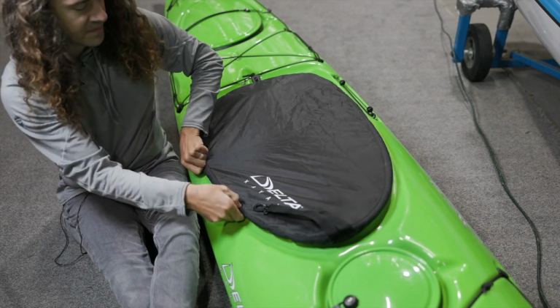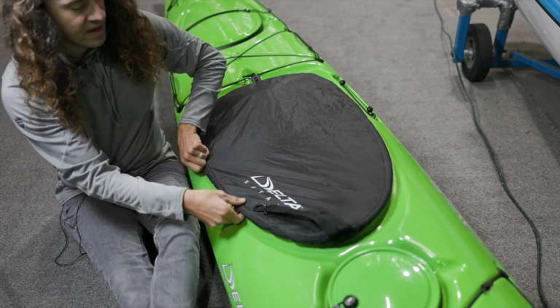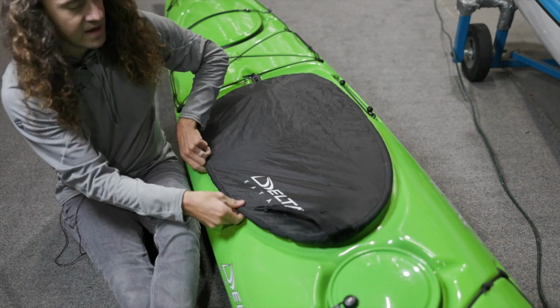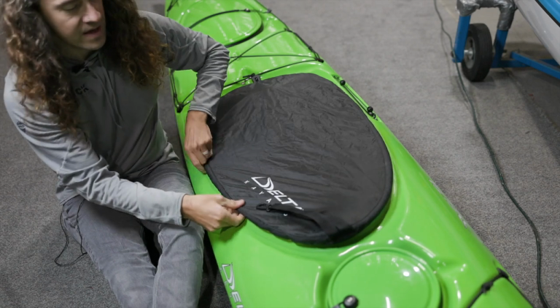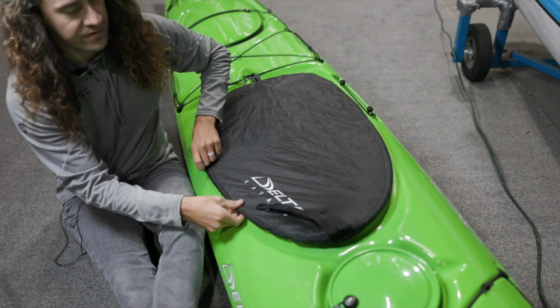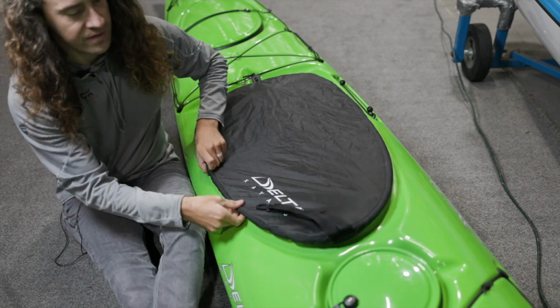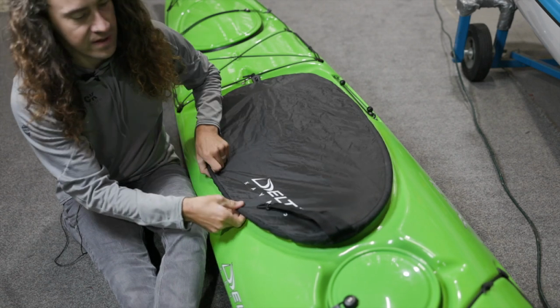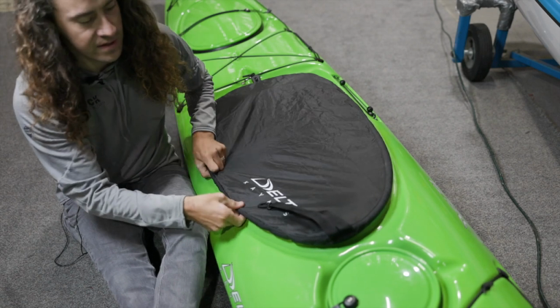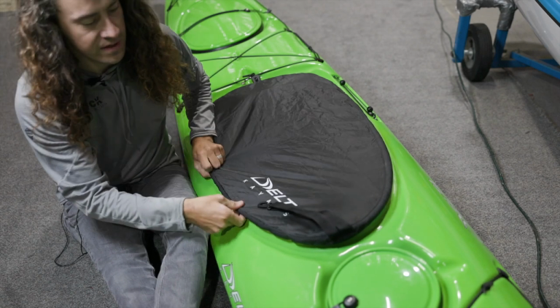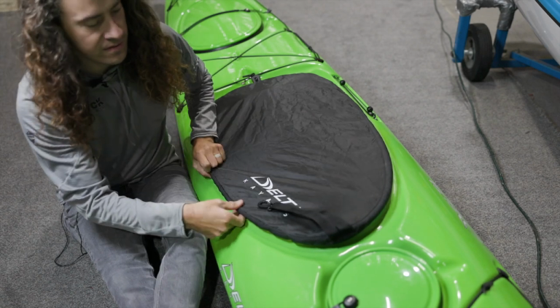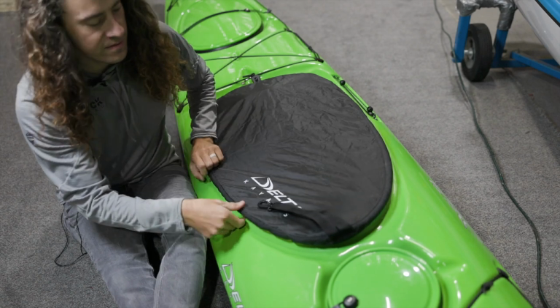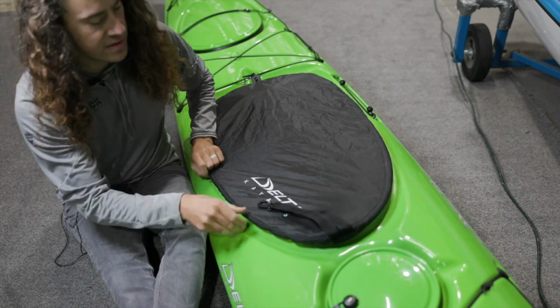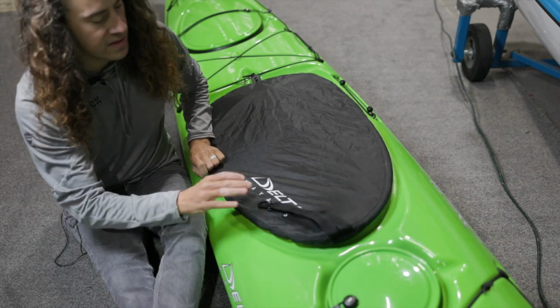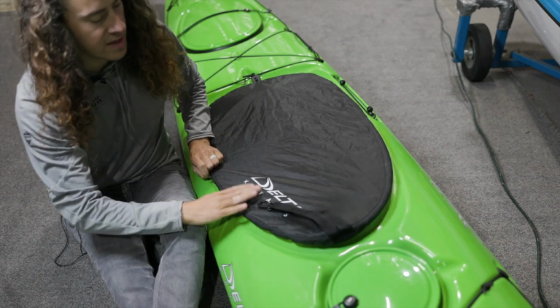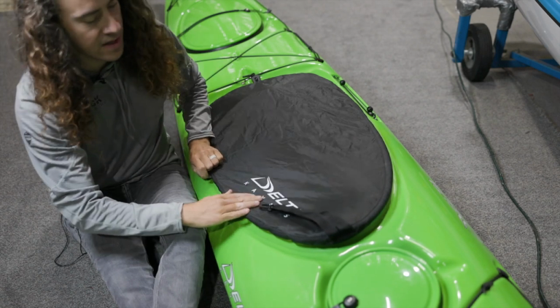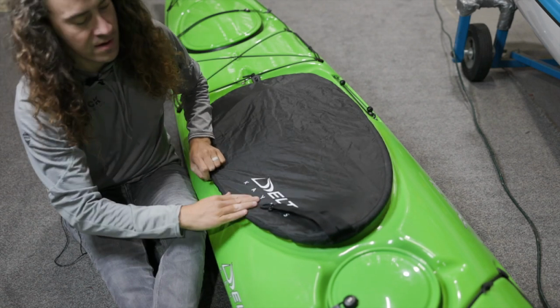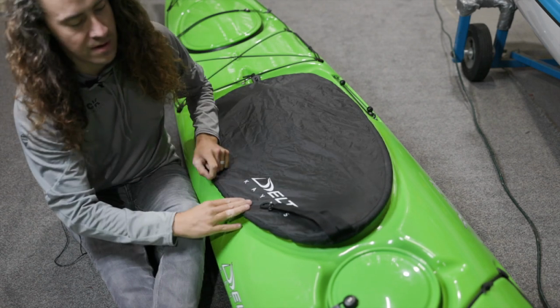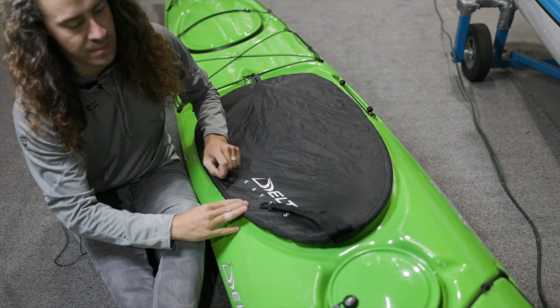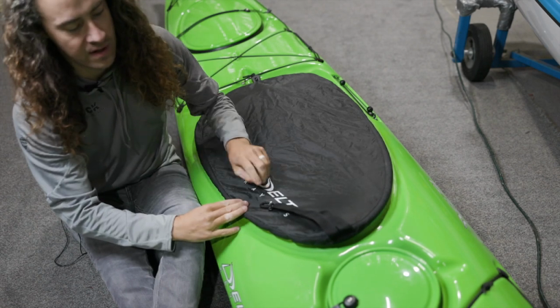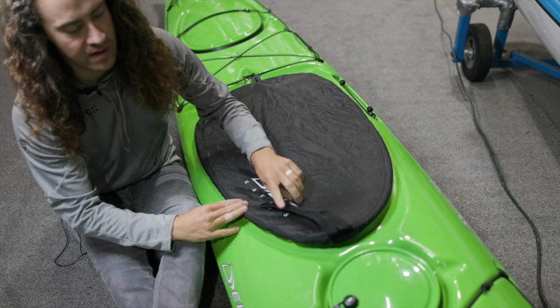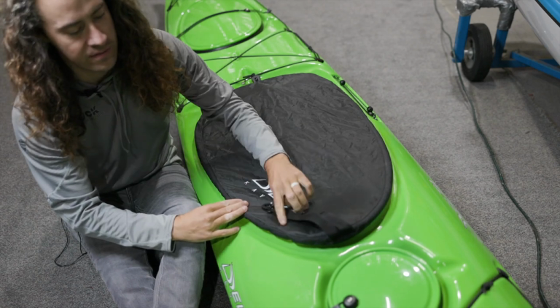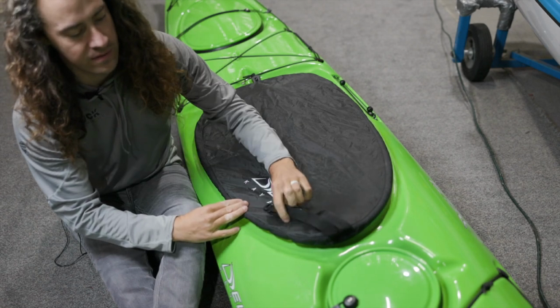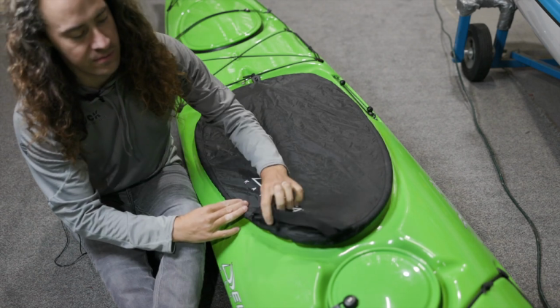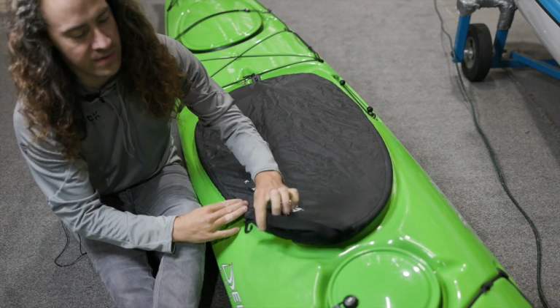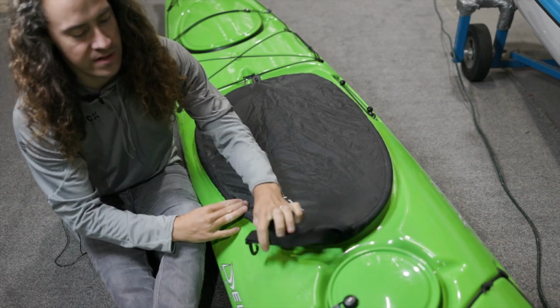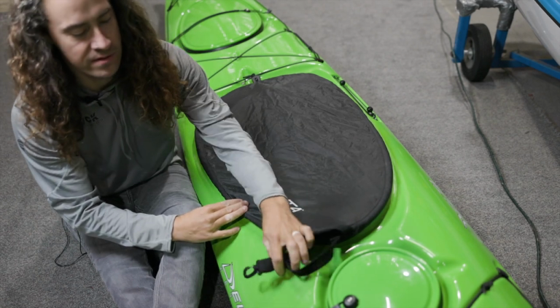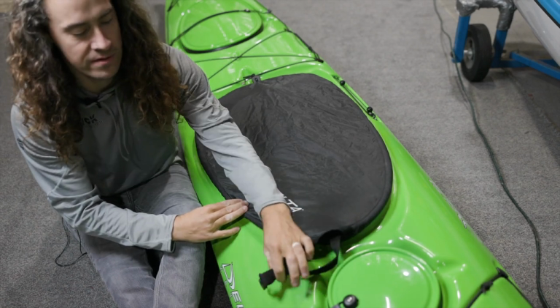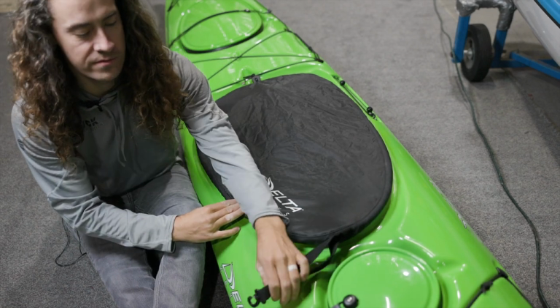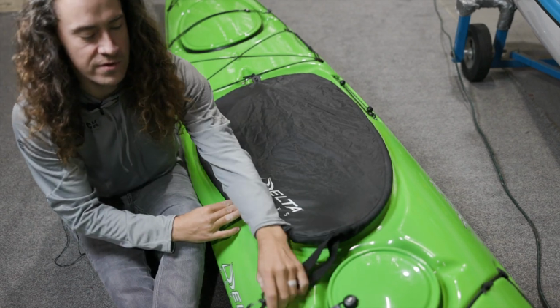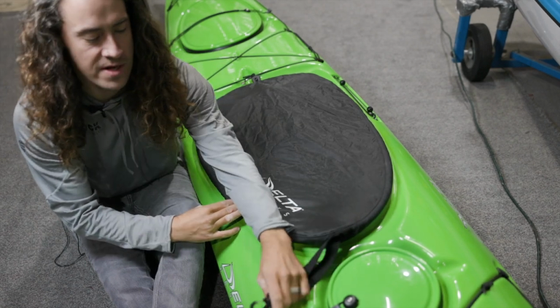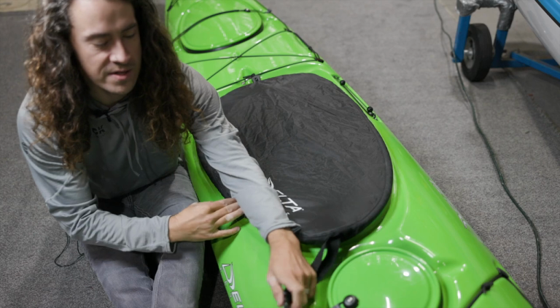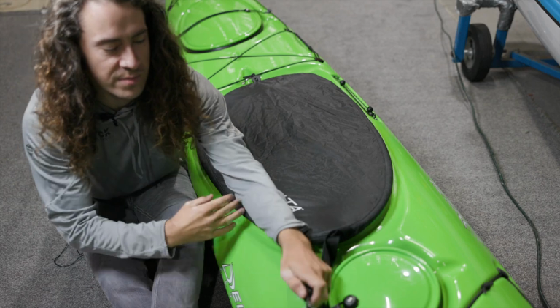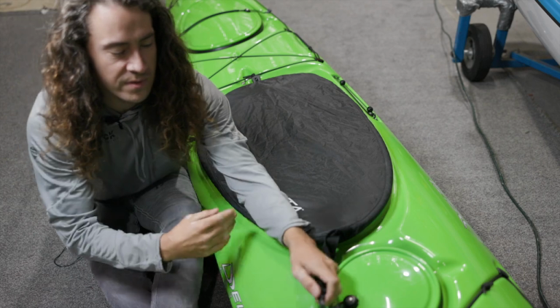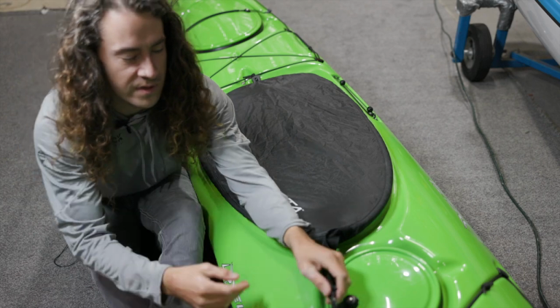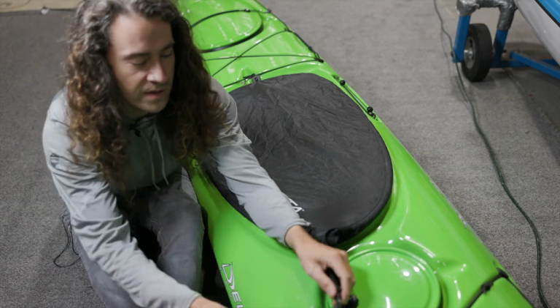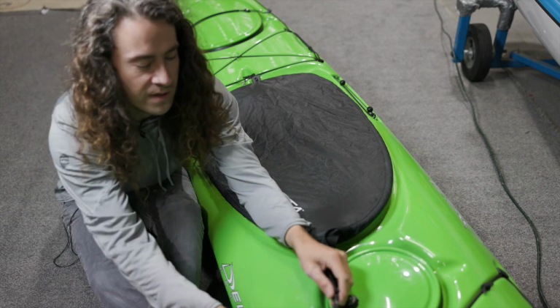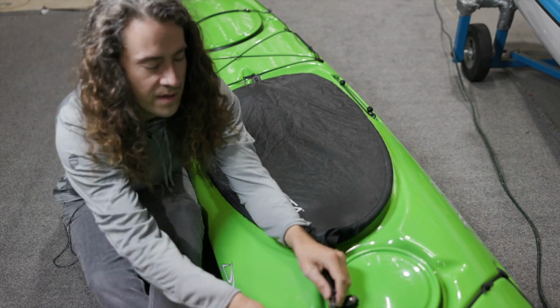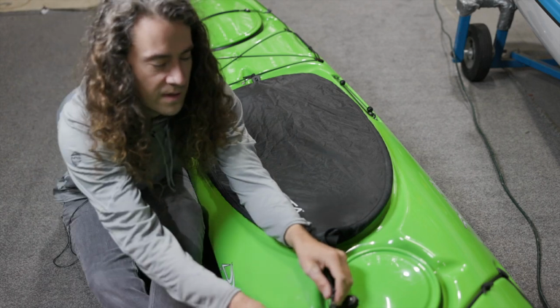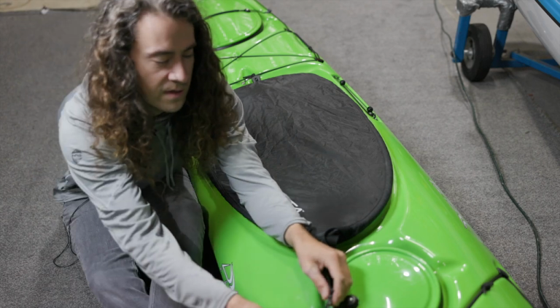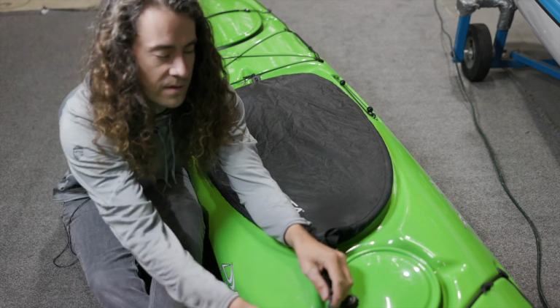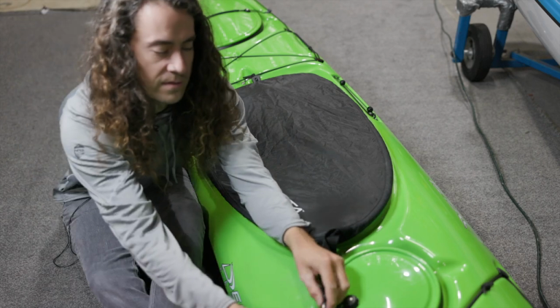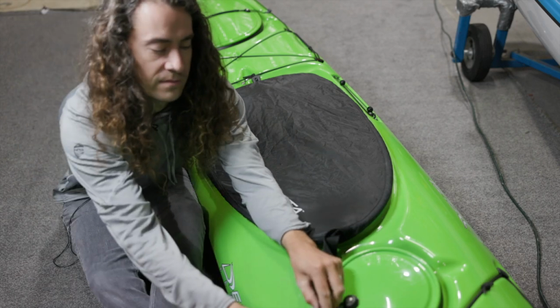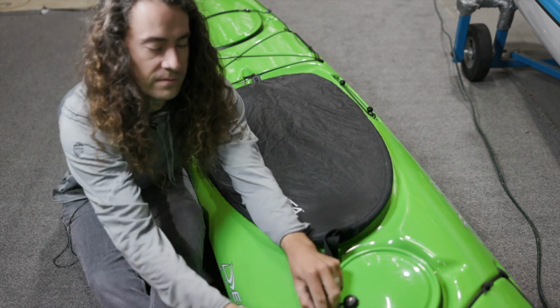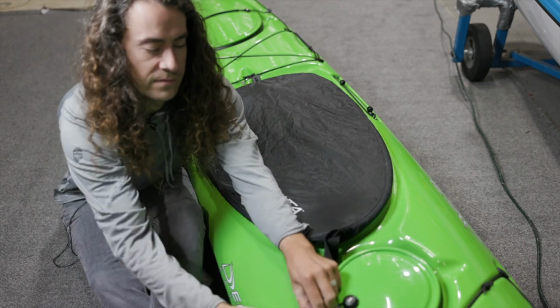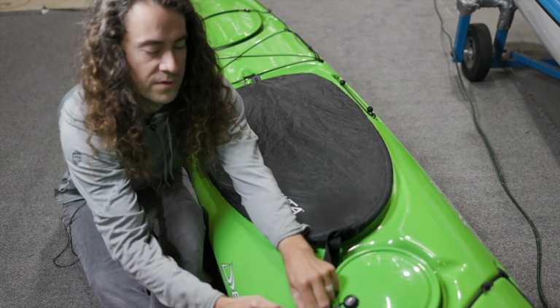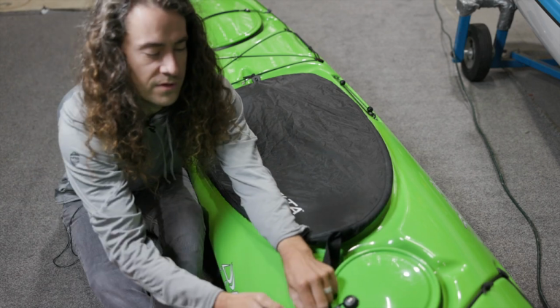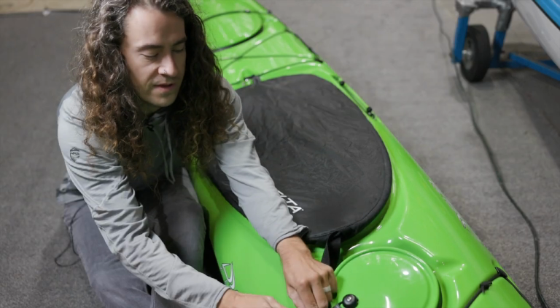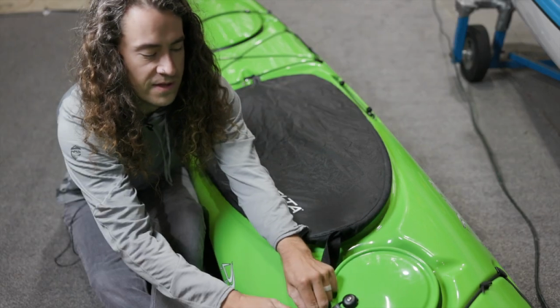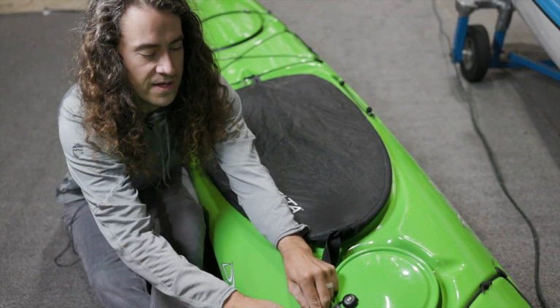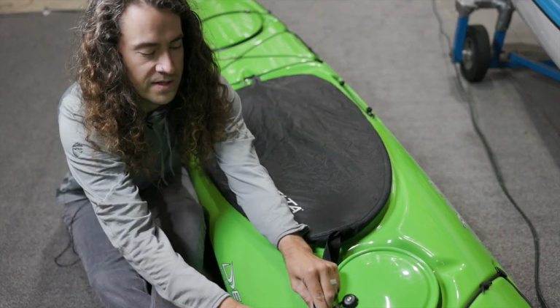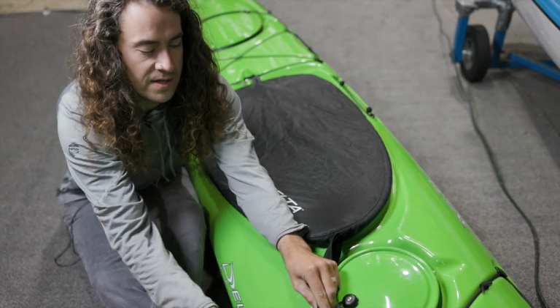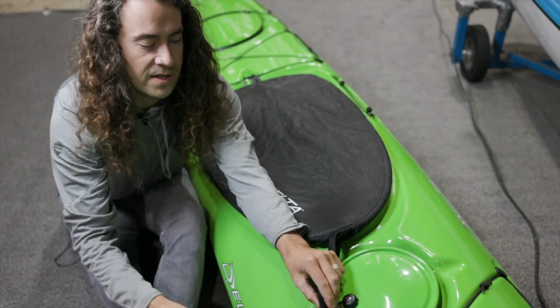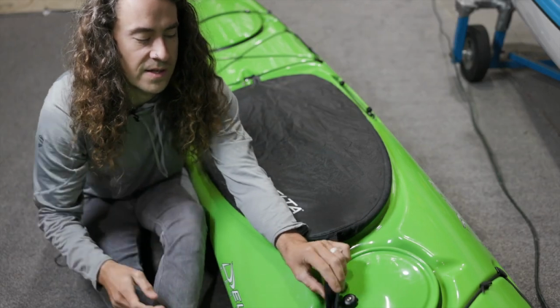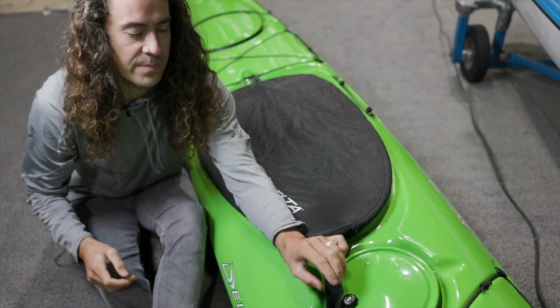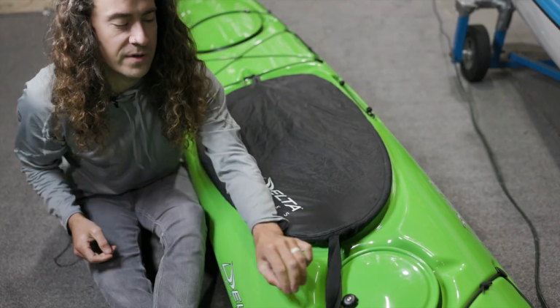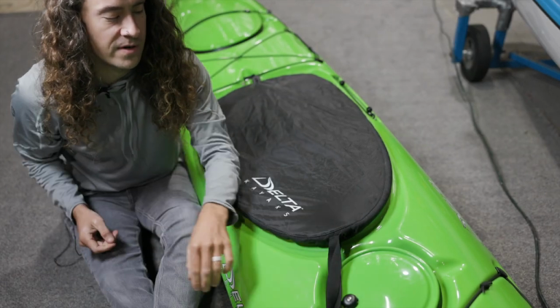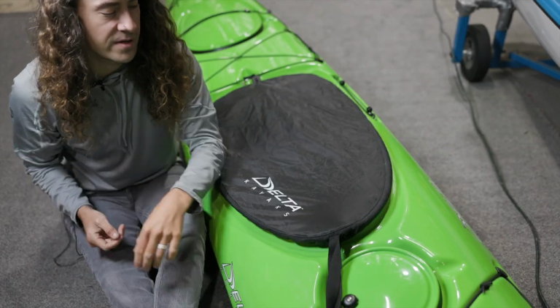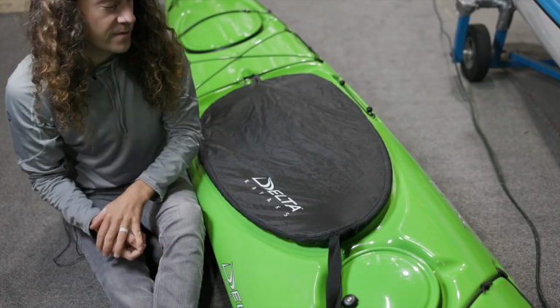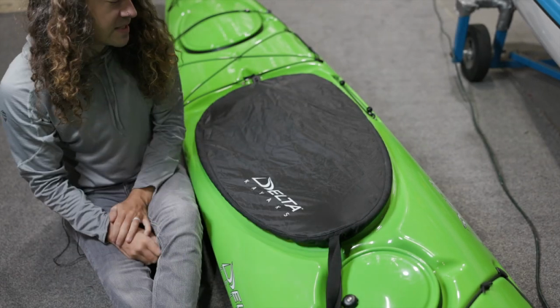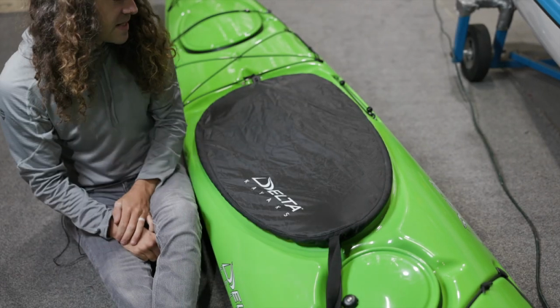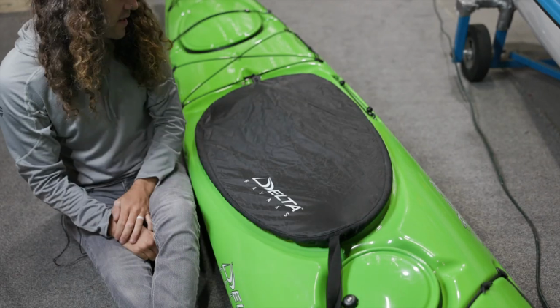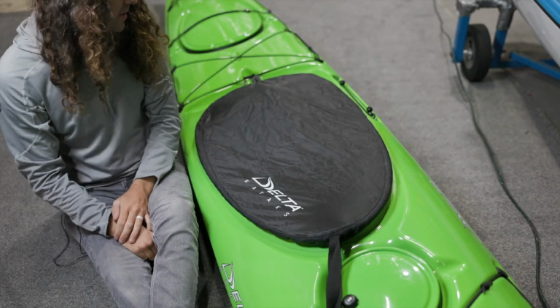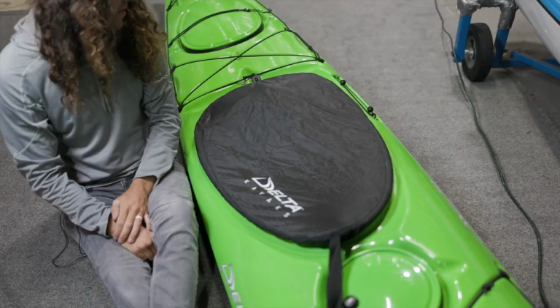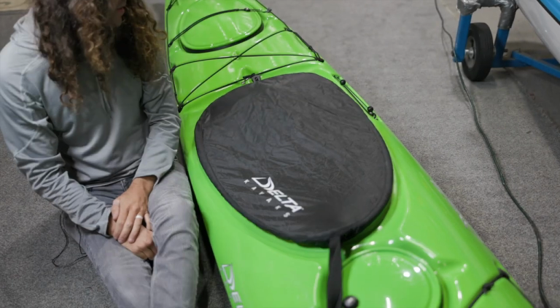And if you're going to use a cockpit cover when you're transporting, it's a good thing to clip it on to a deck line.